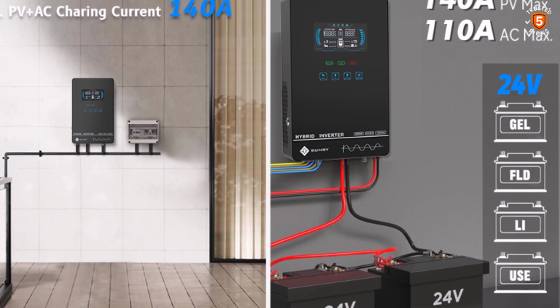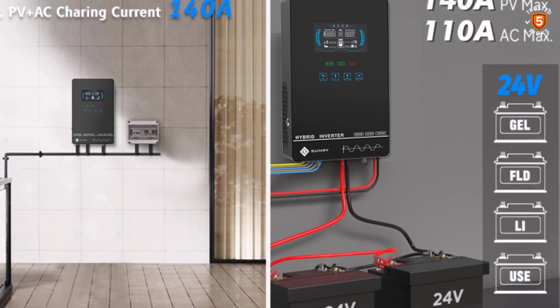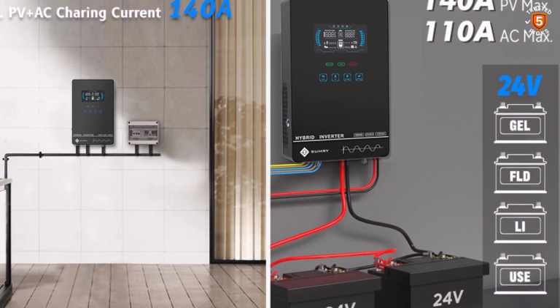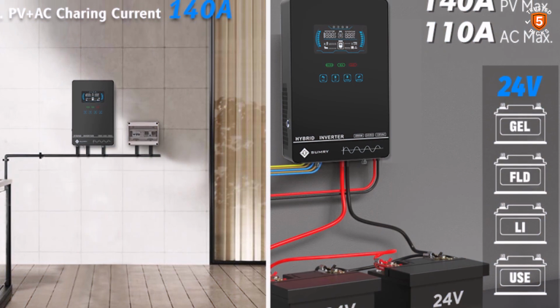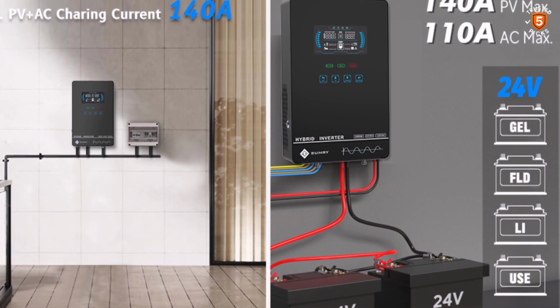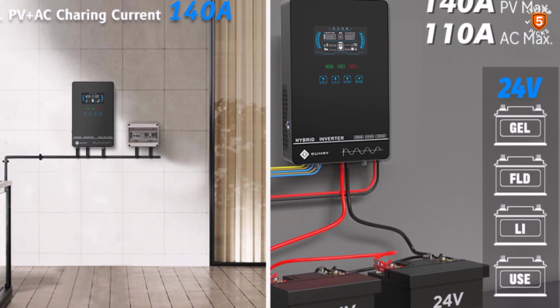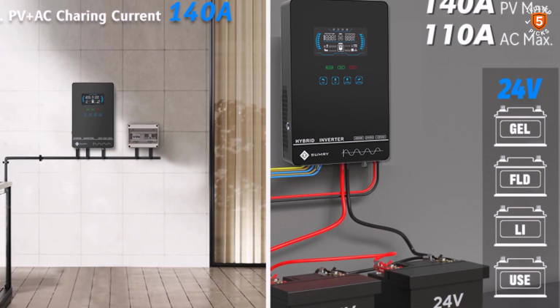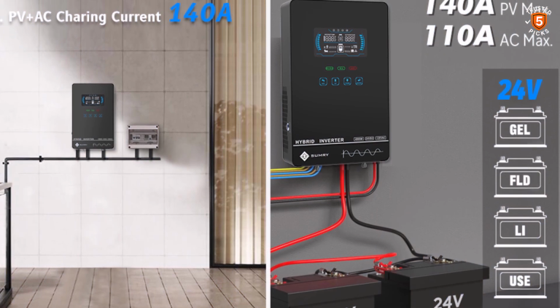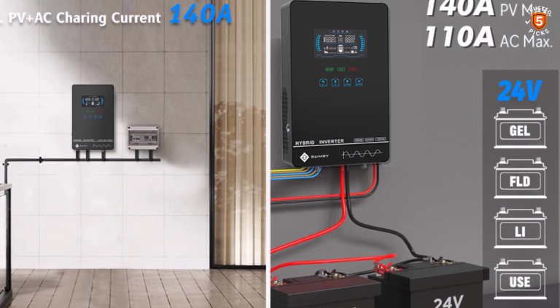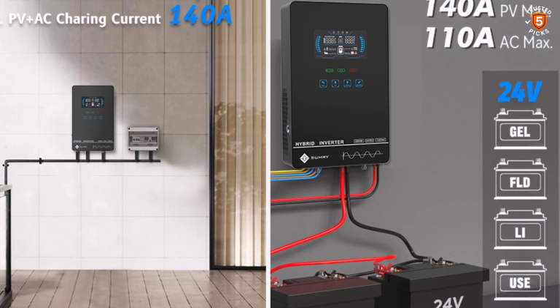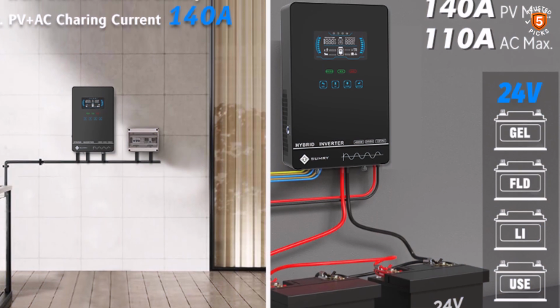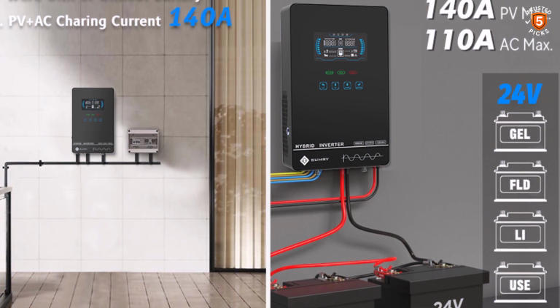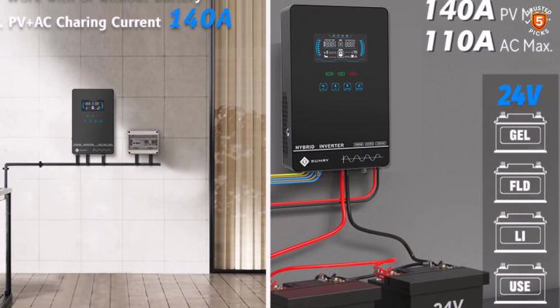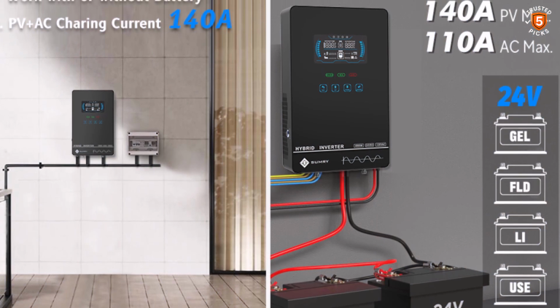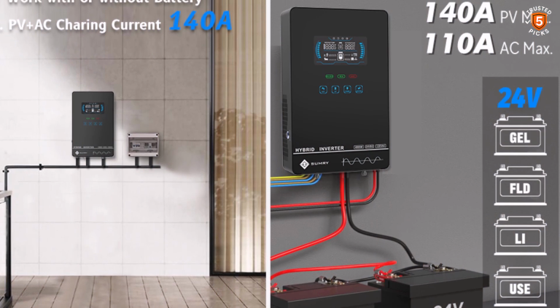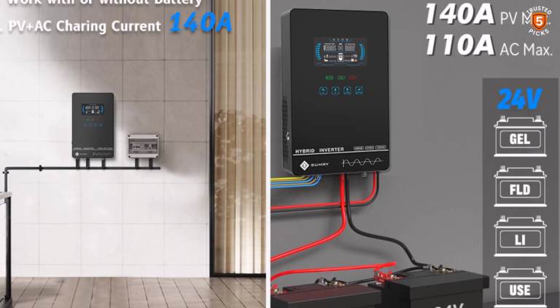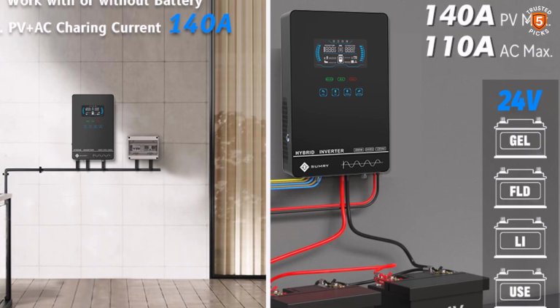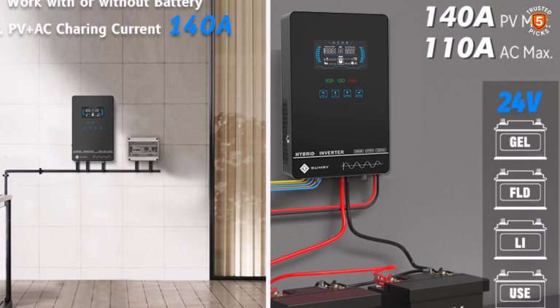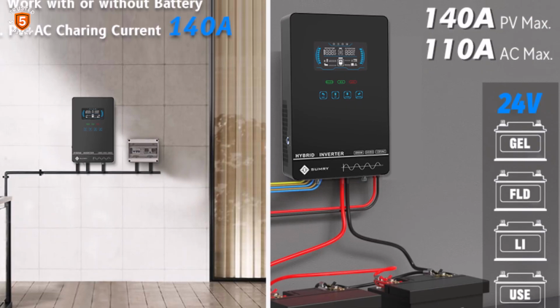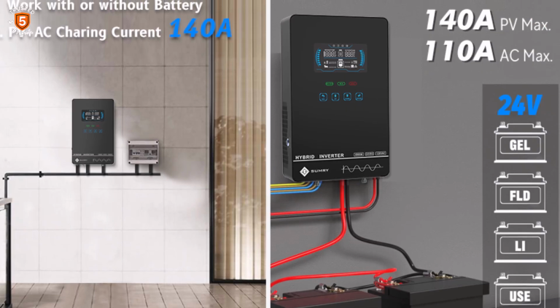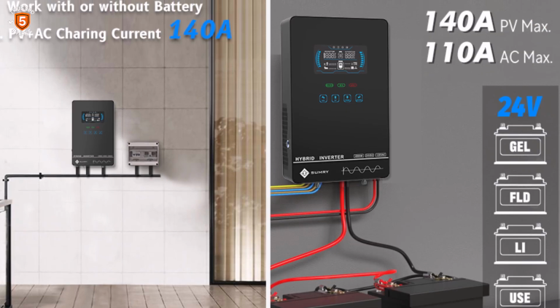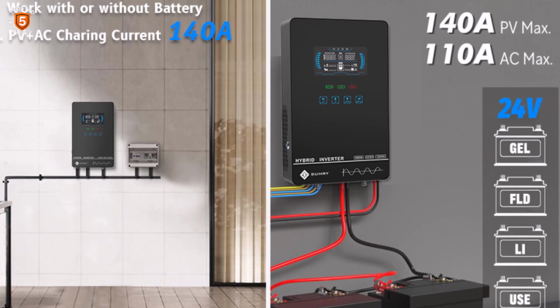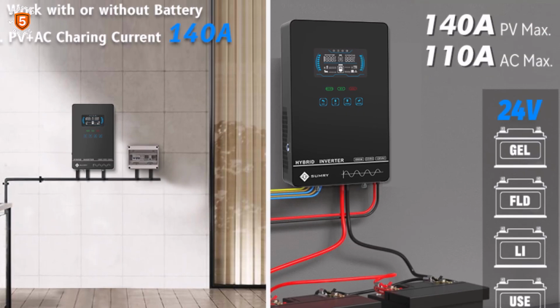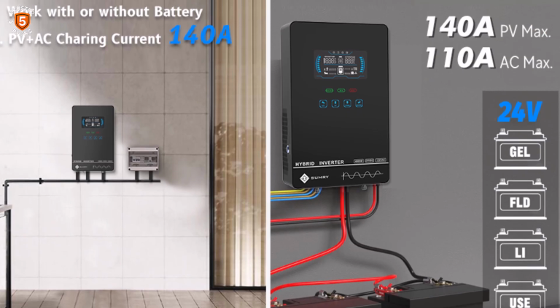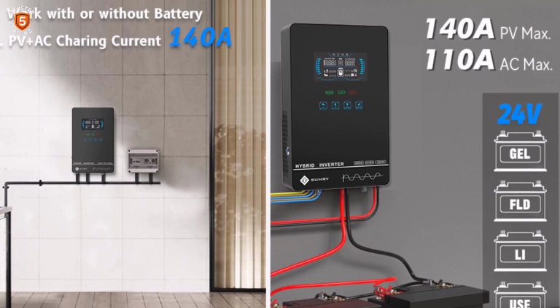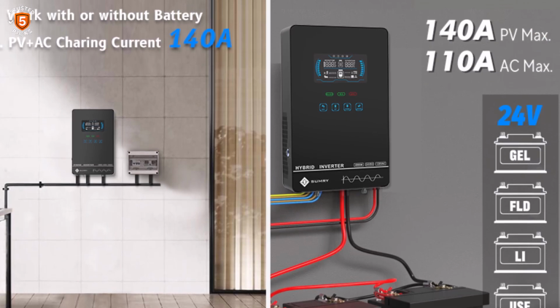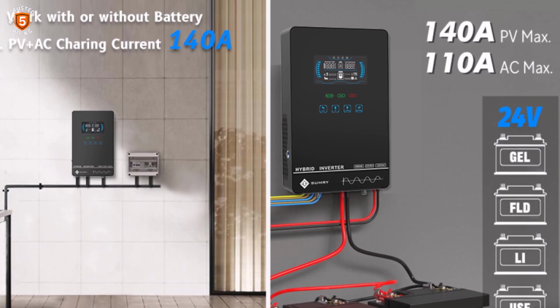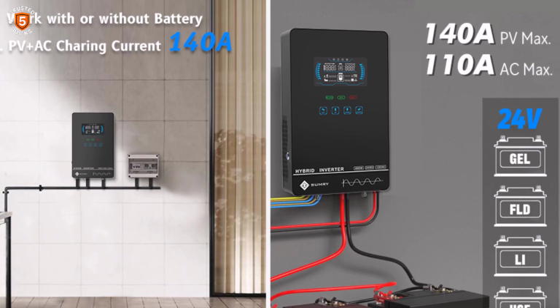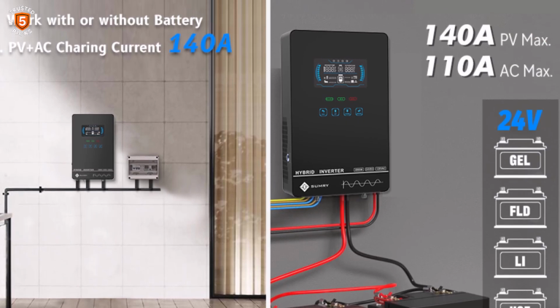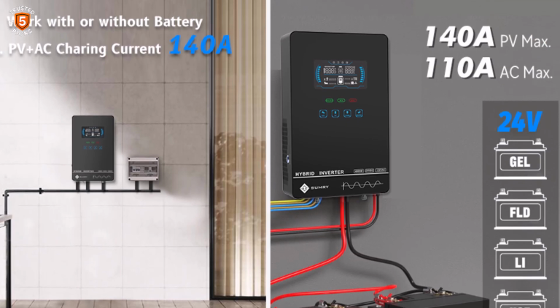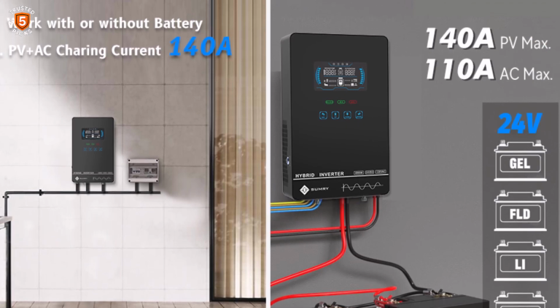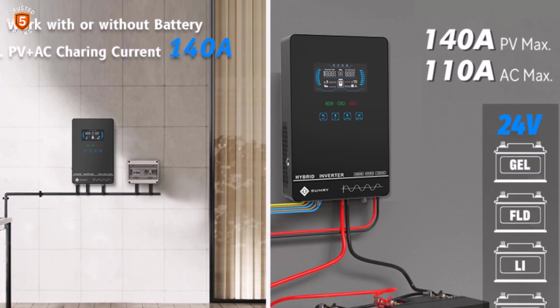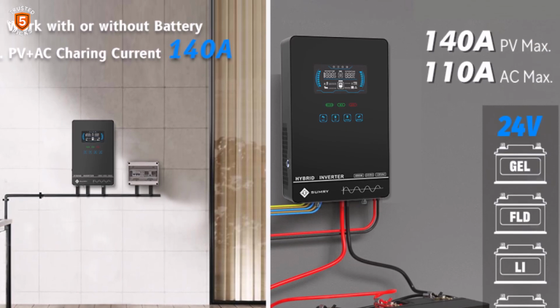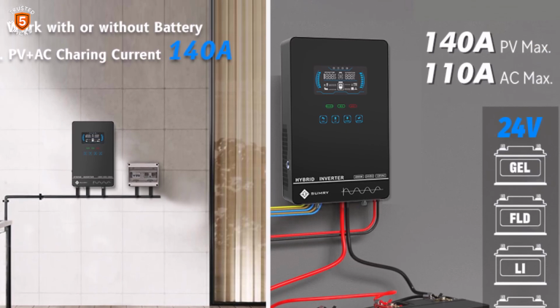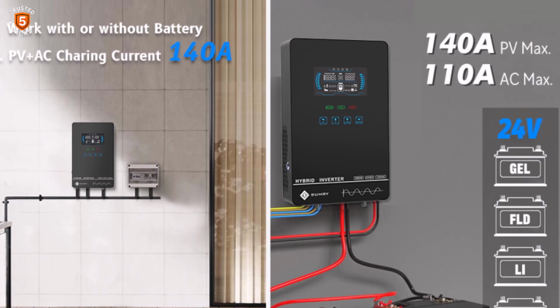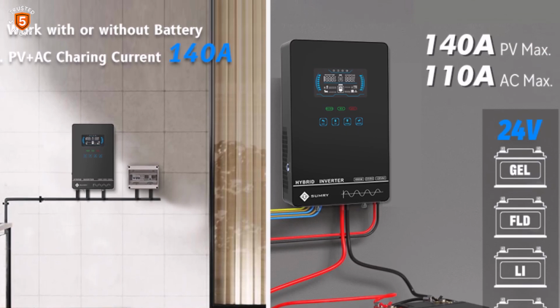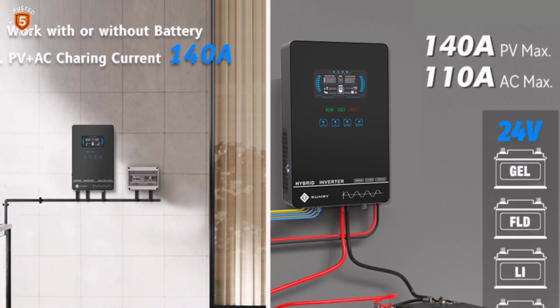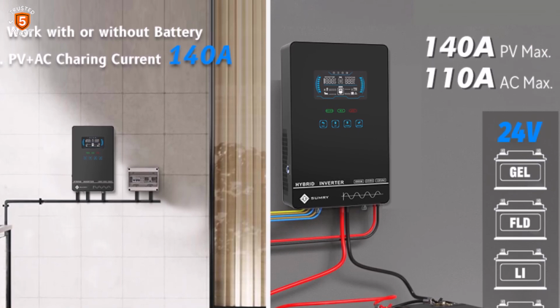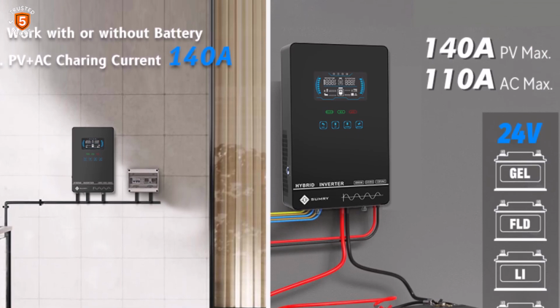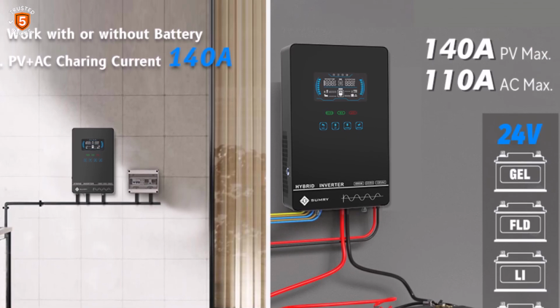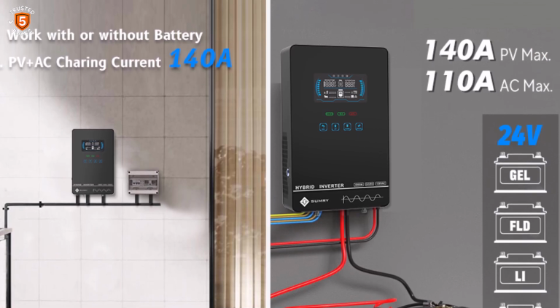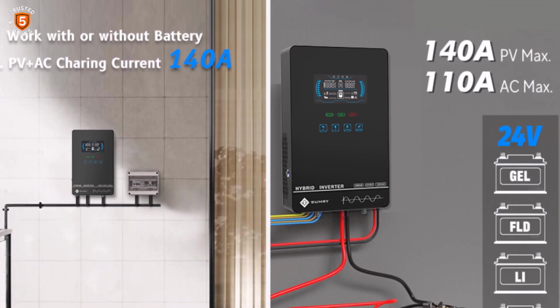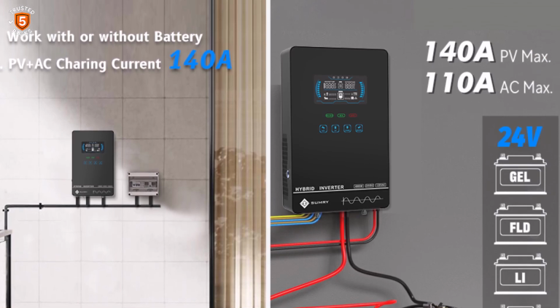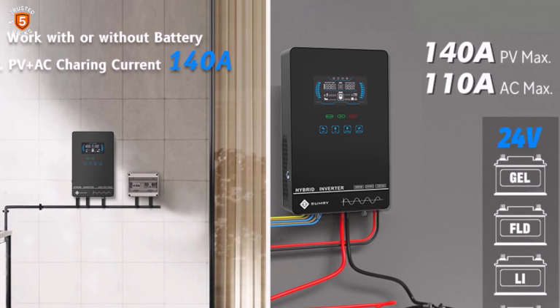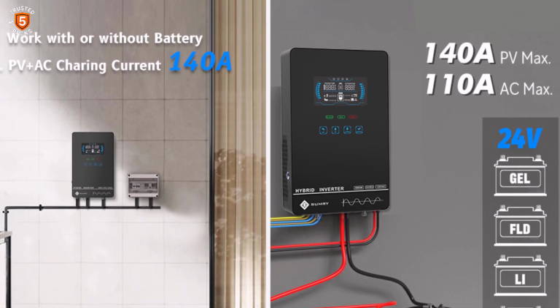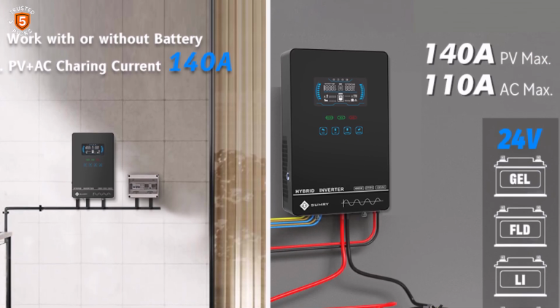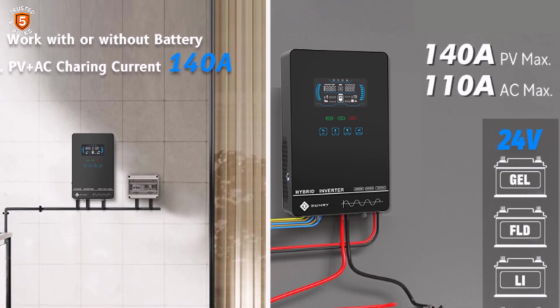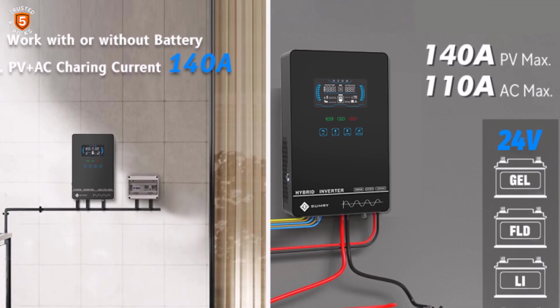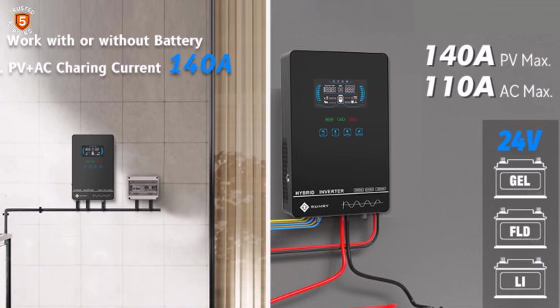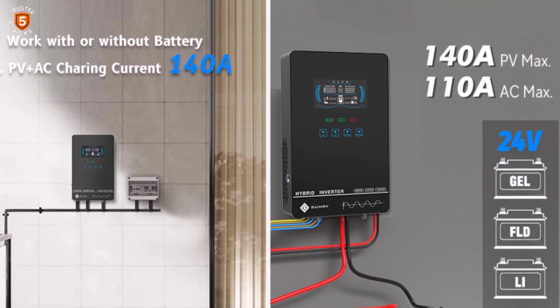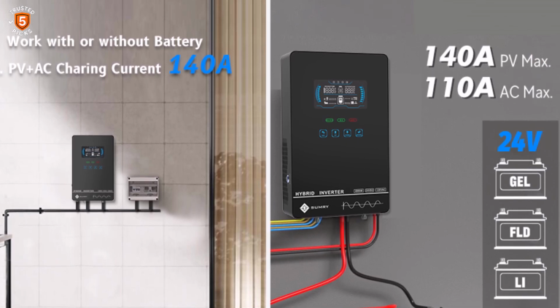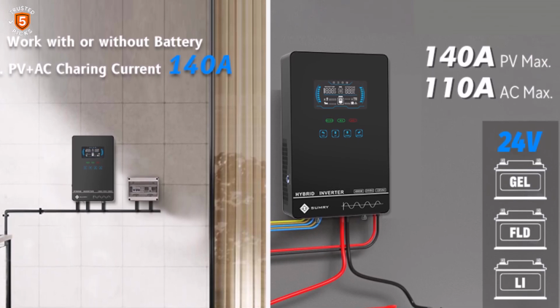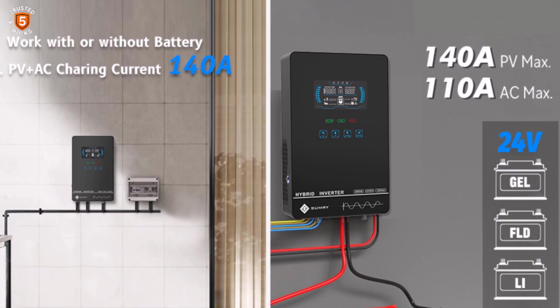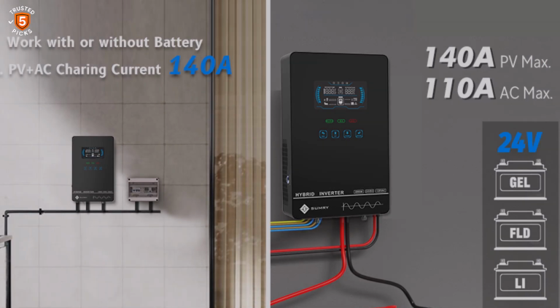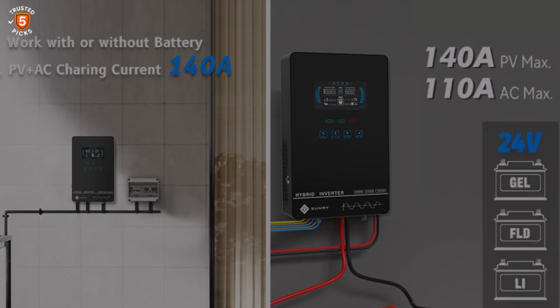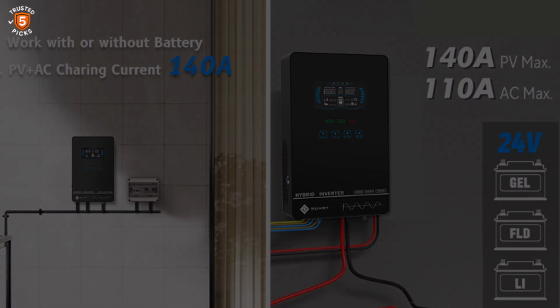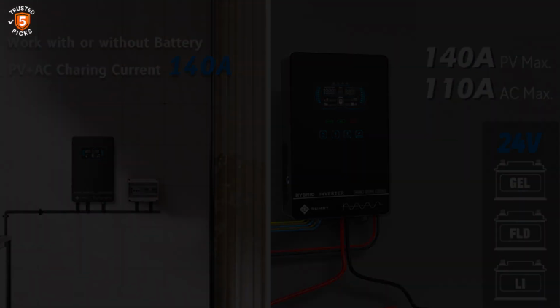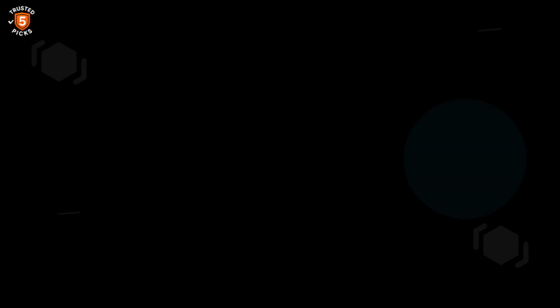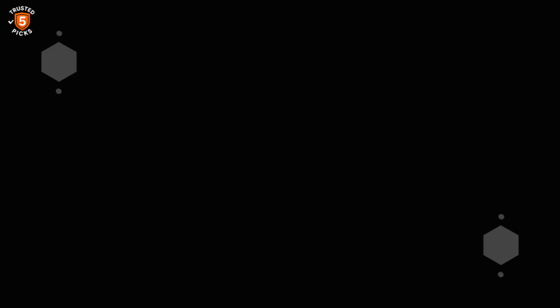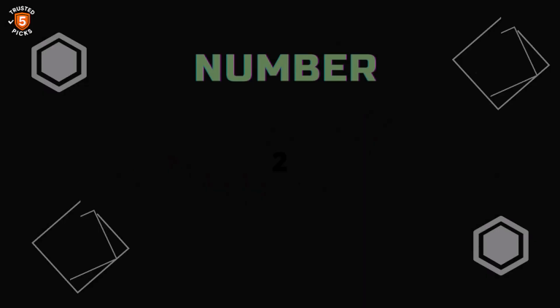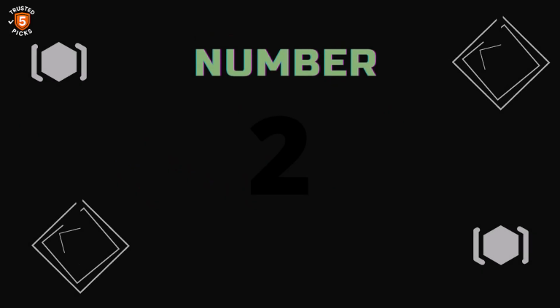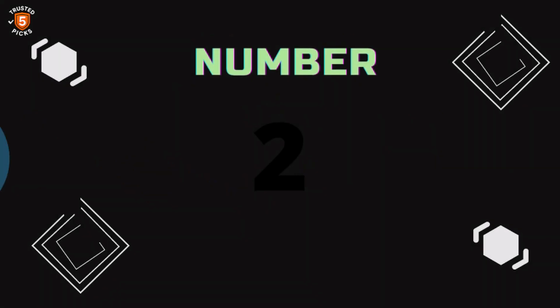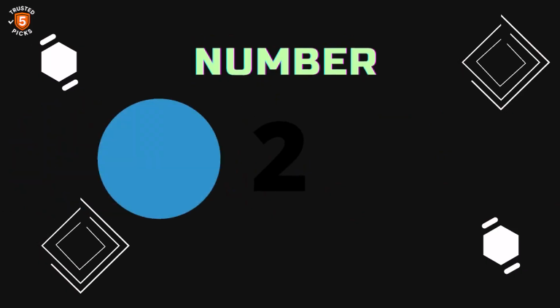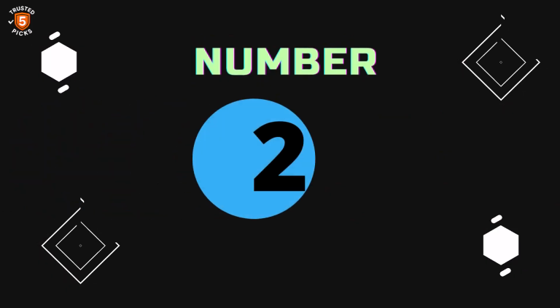This versatility makes it an ideal choice for off-grid living, power outages, or emergency backup.